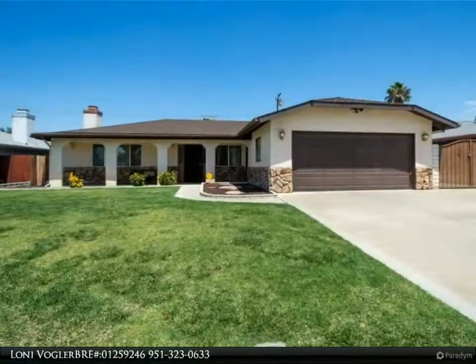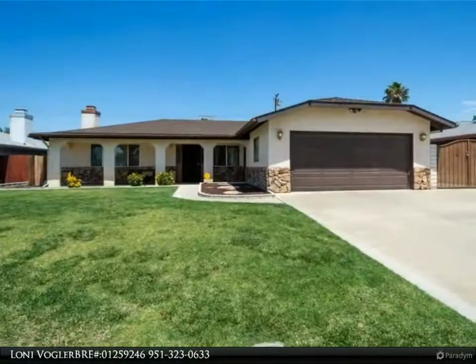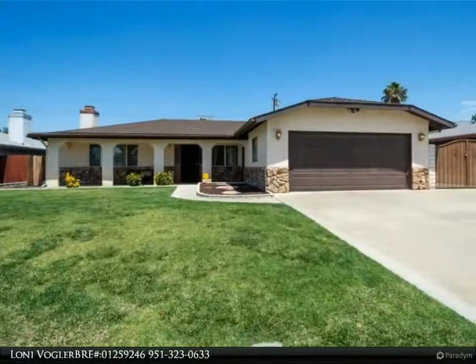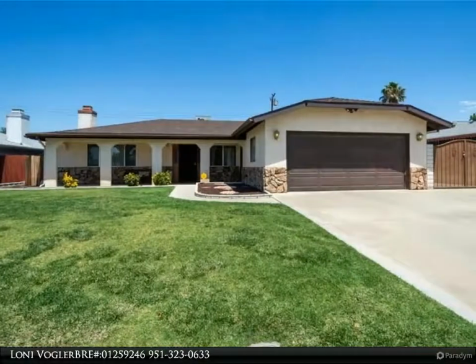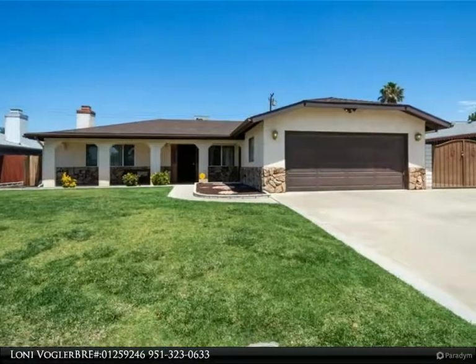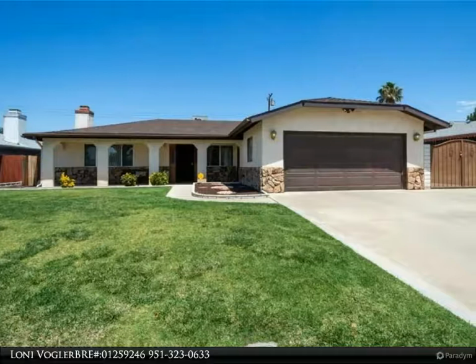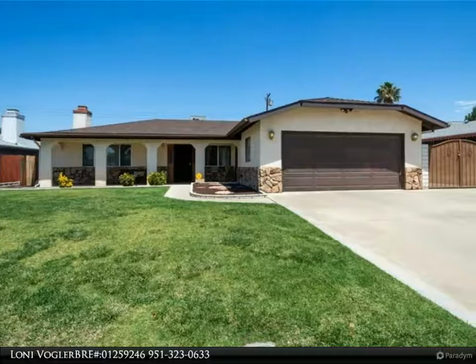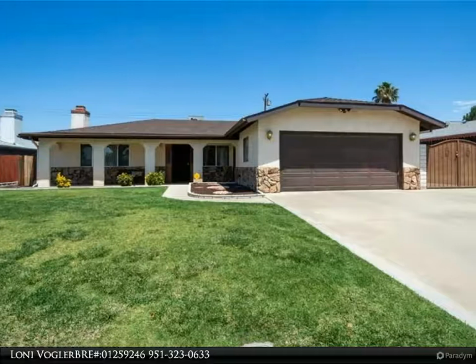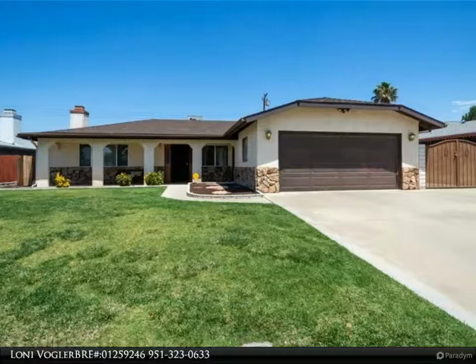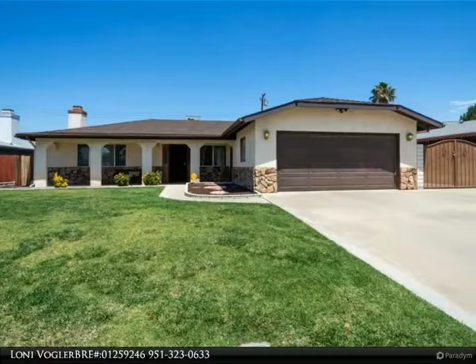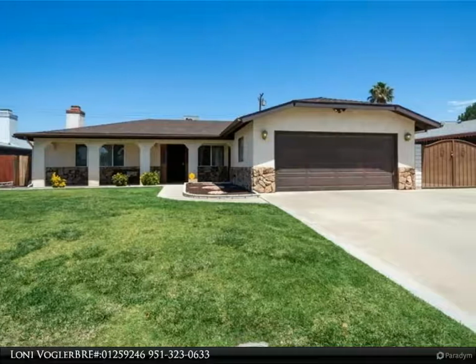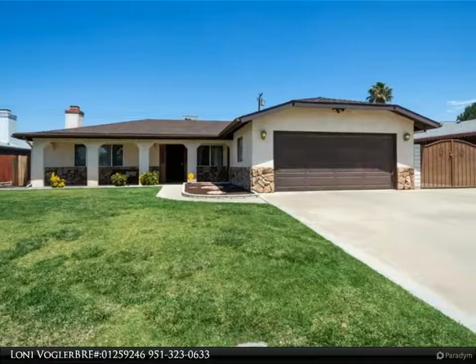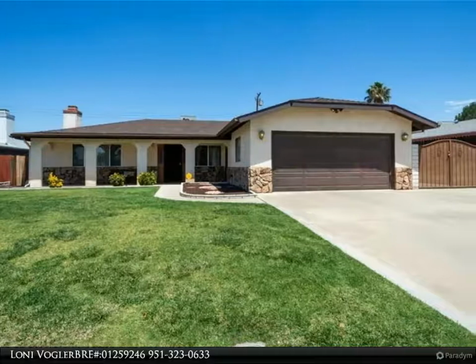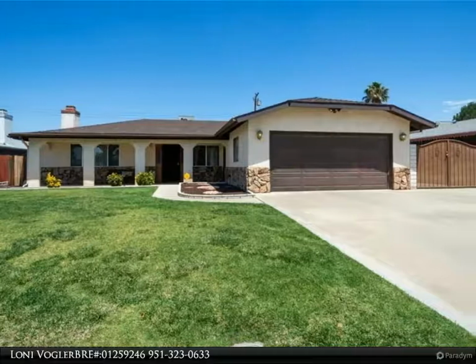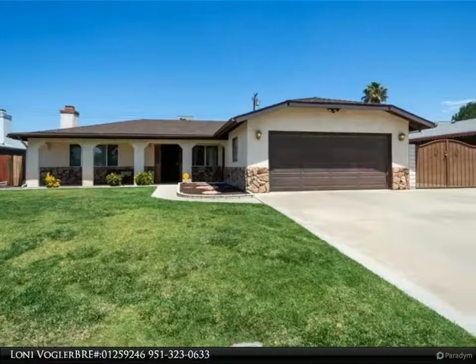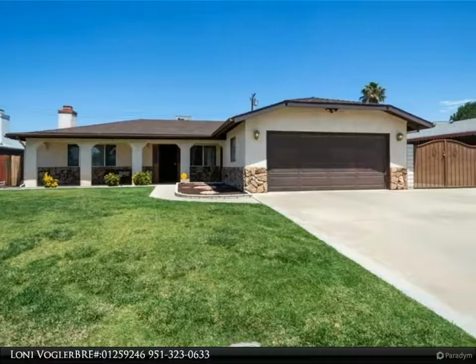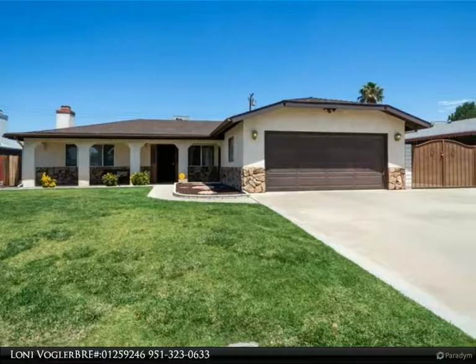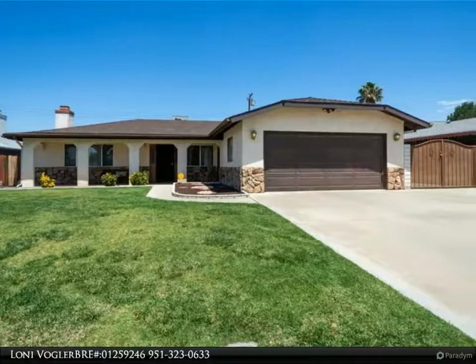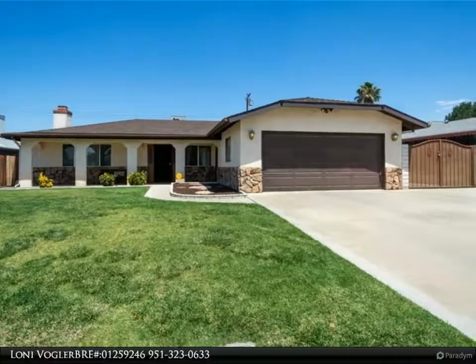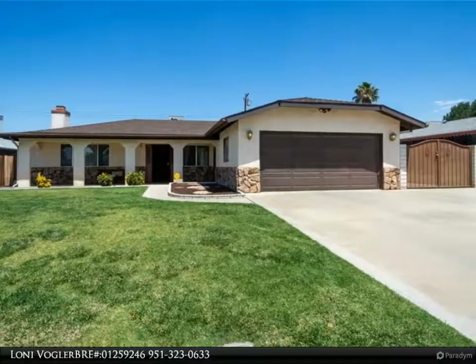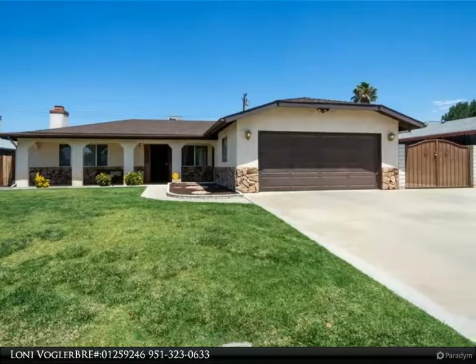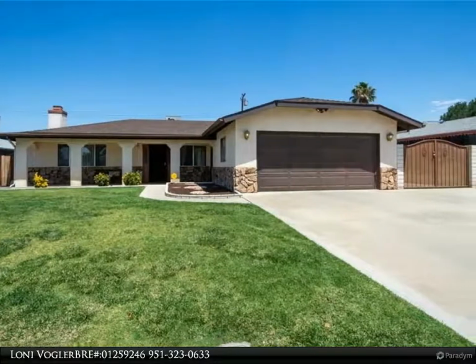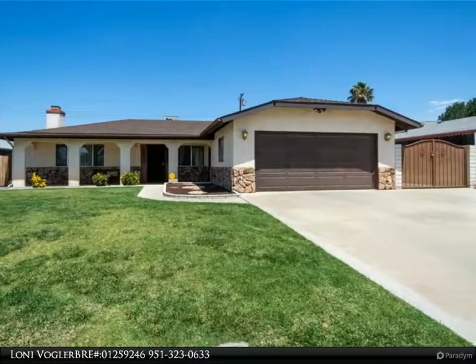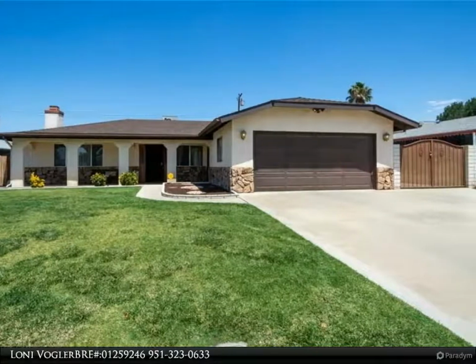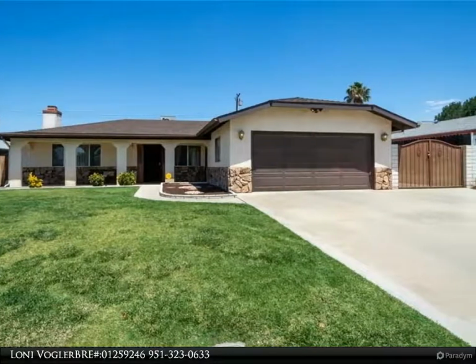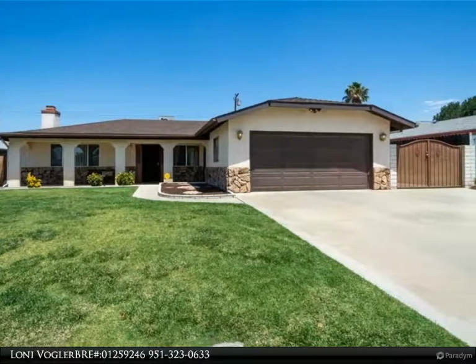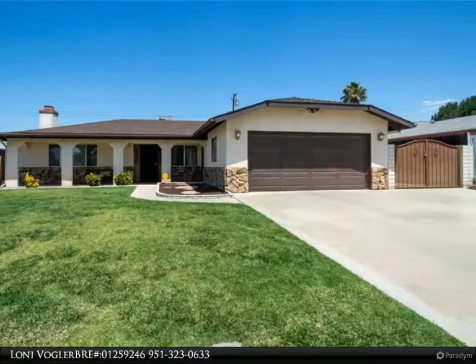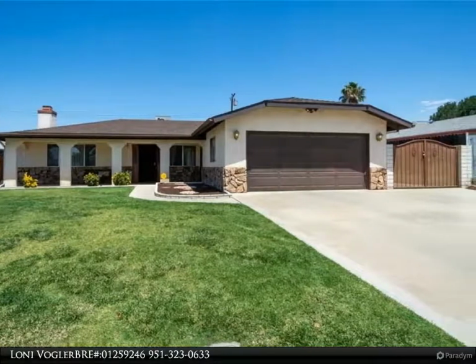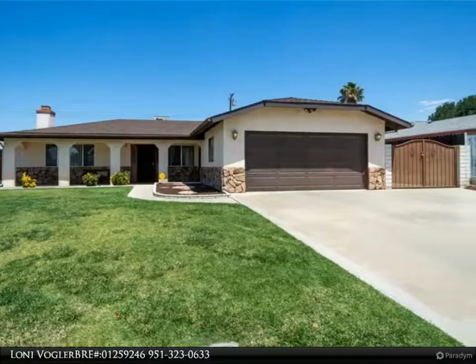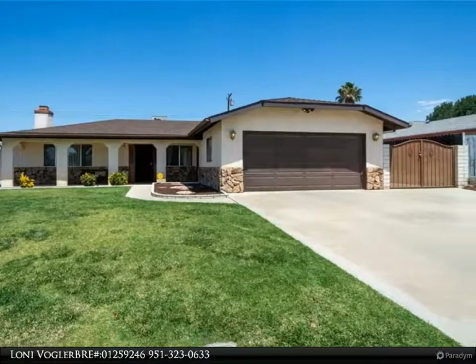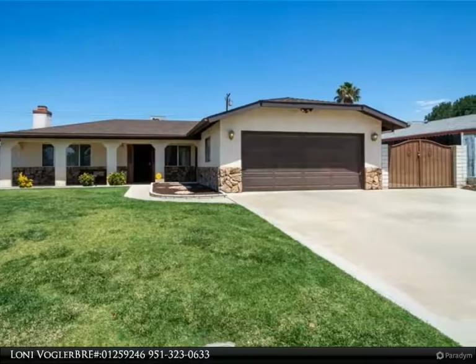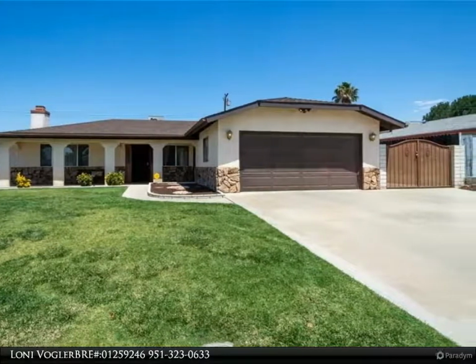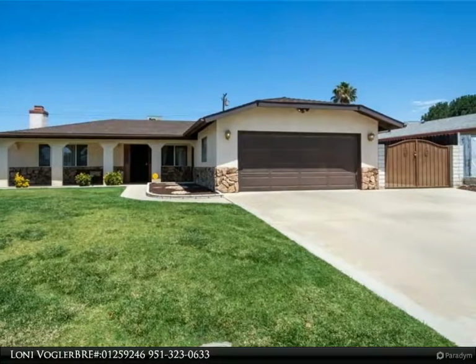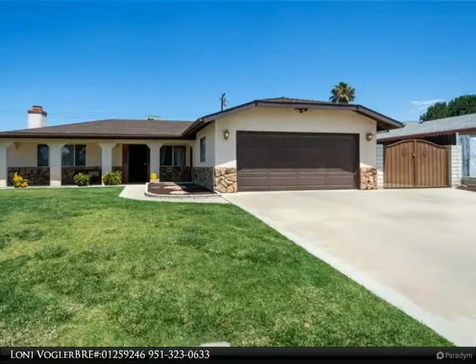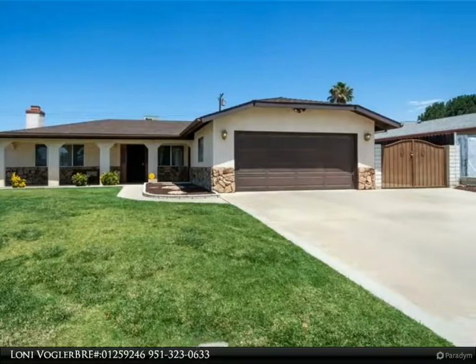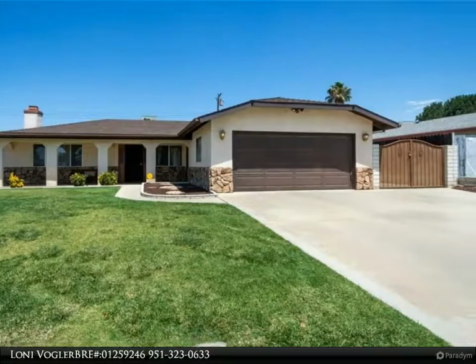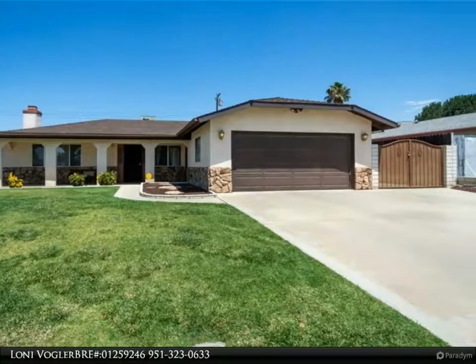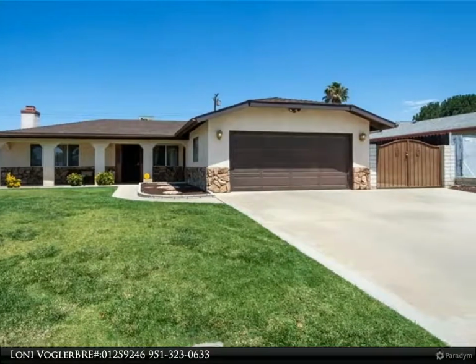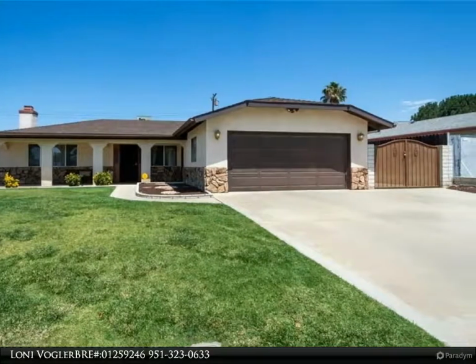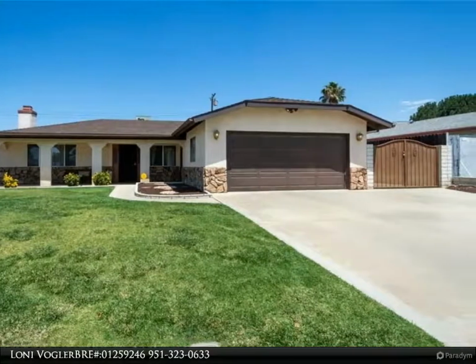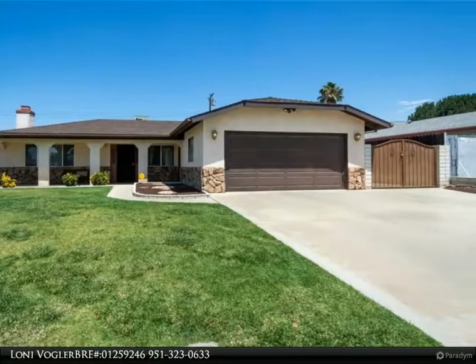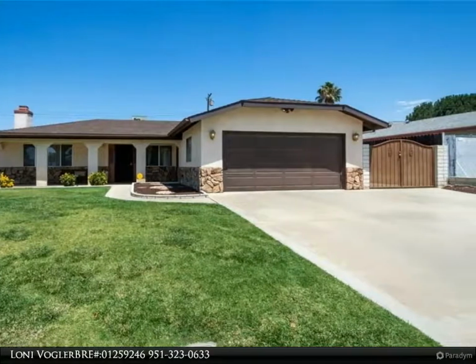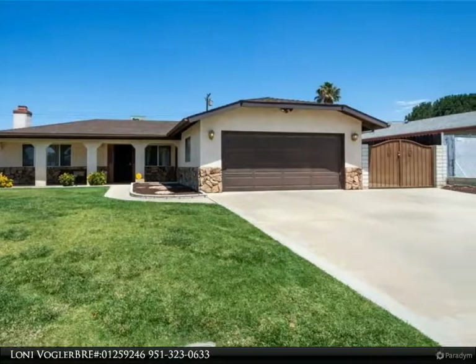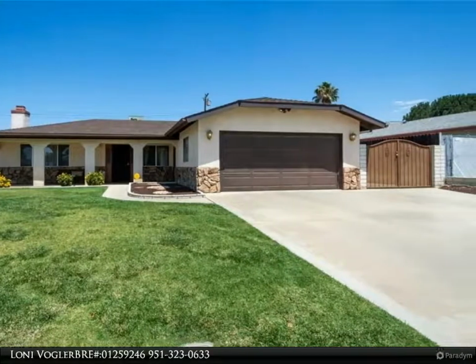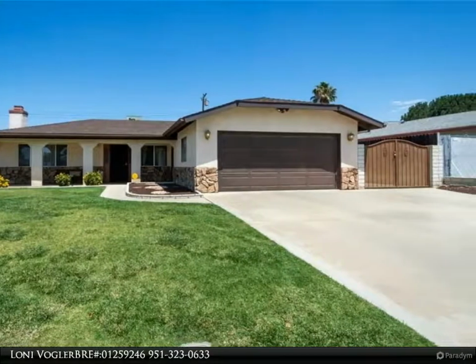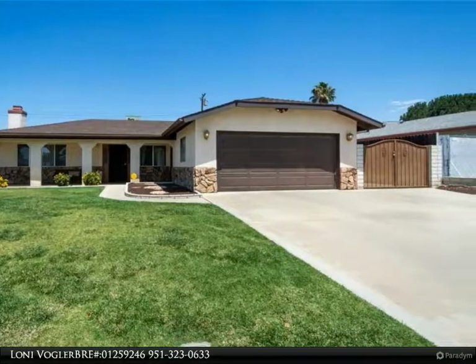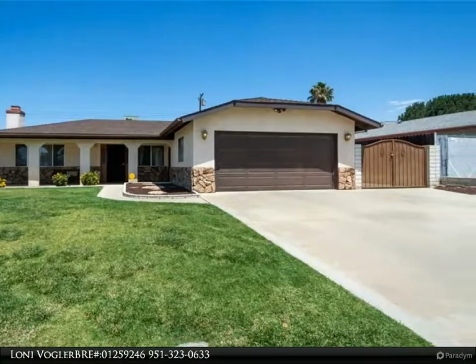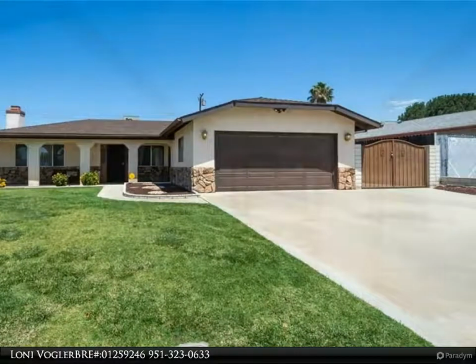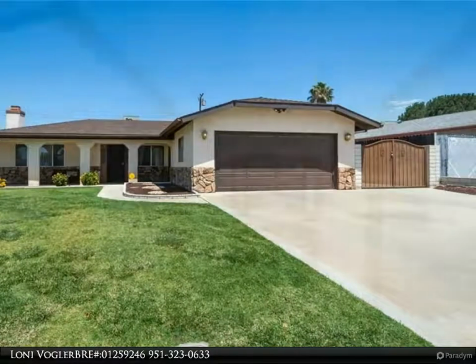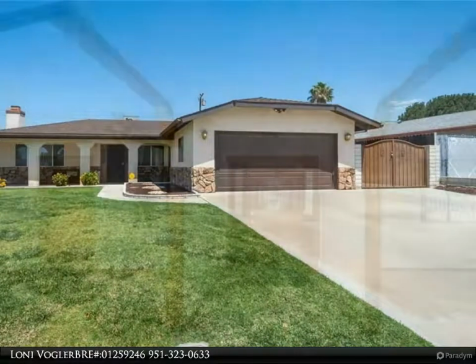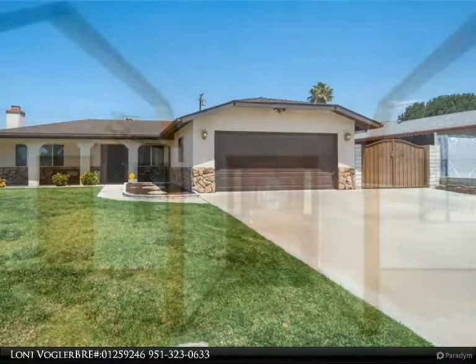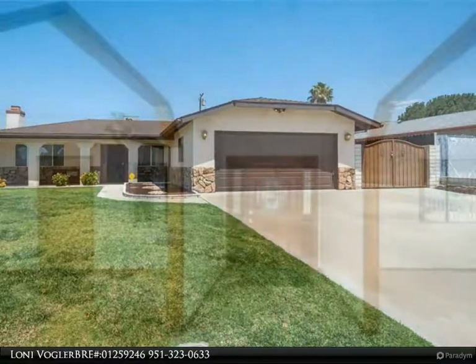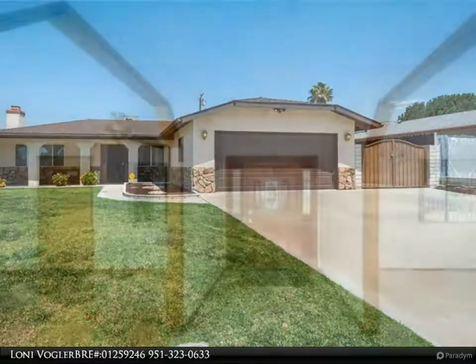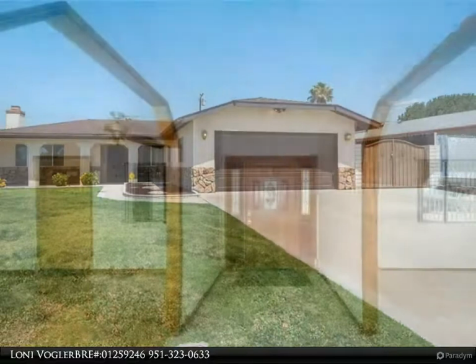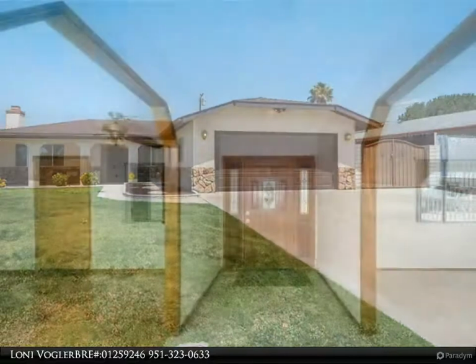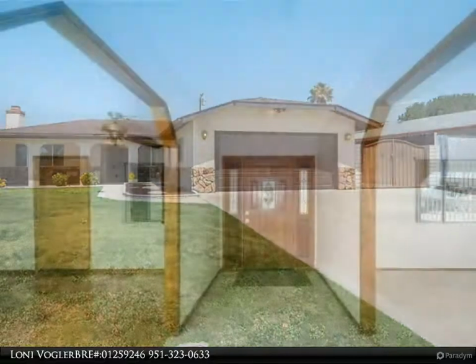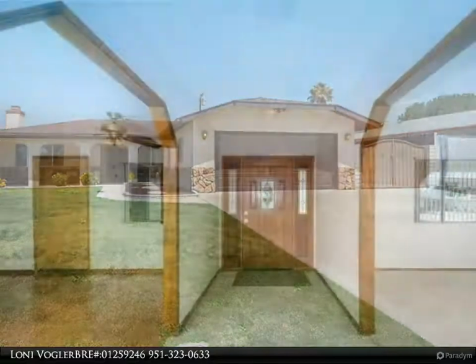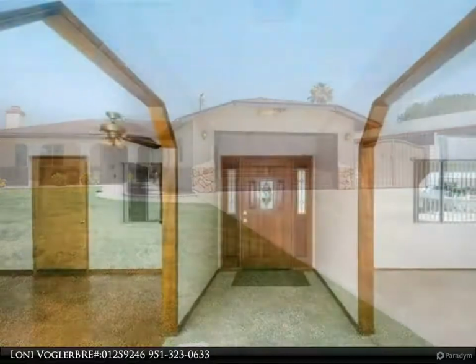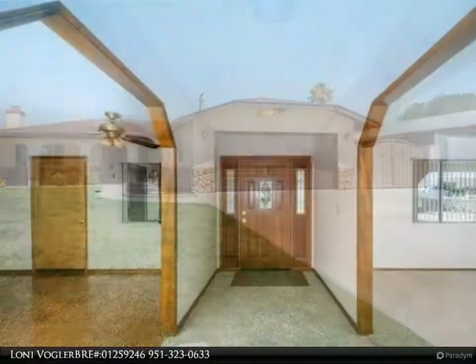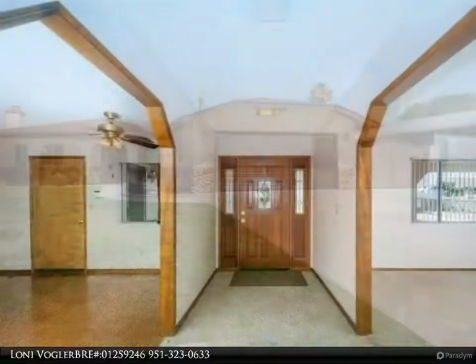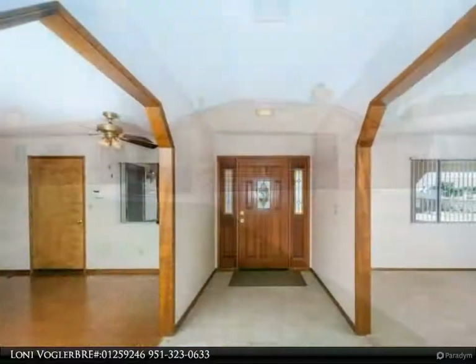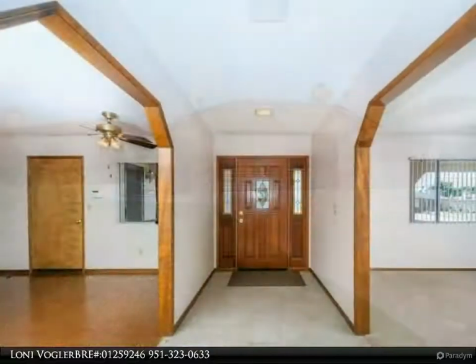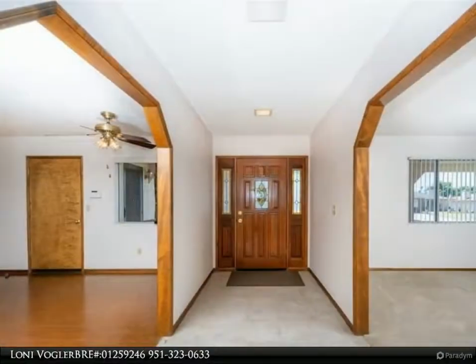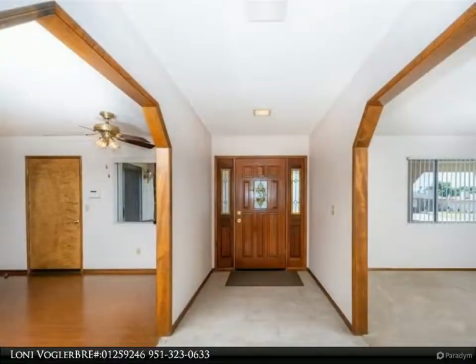A new 30-year roof, ceiling fans throughout, and a whole house fan are a few of the benefits this home features.